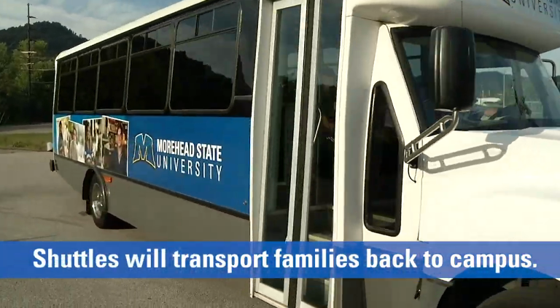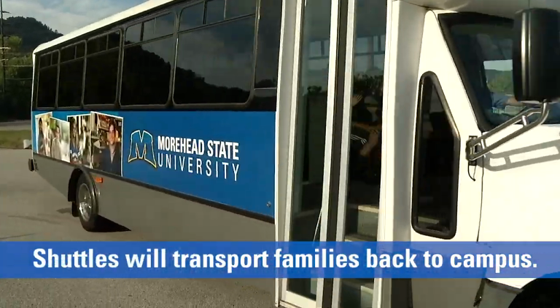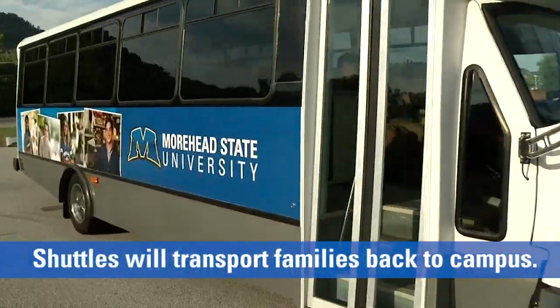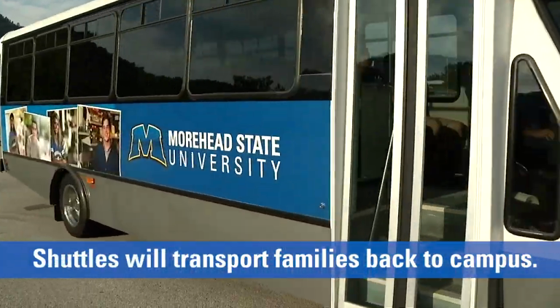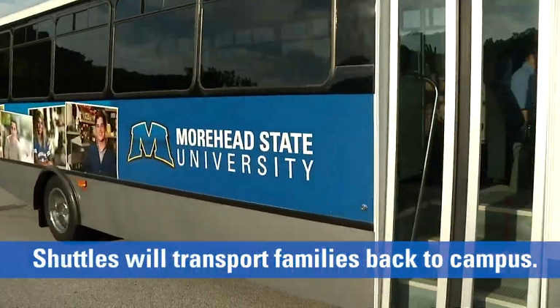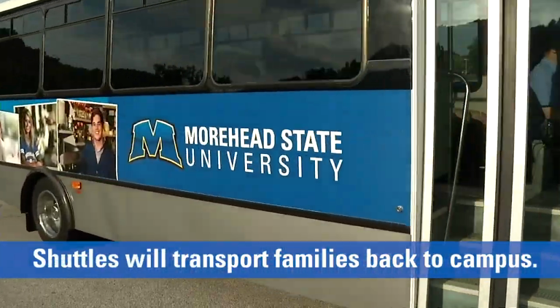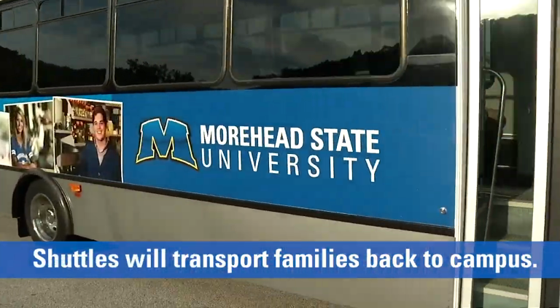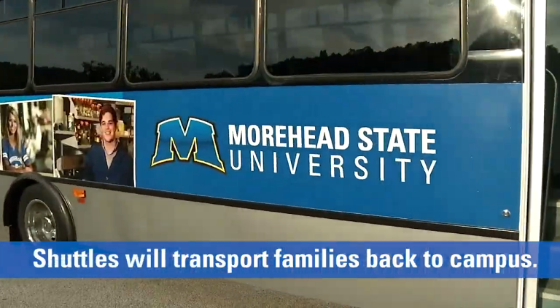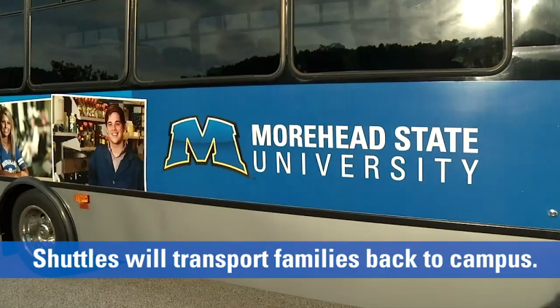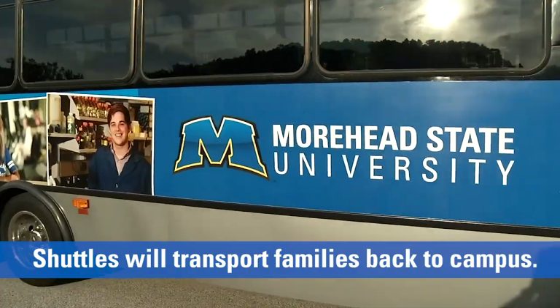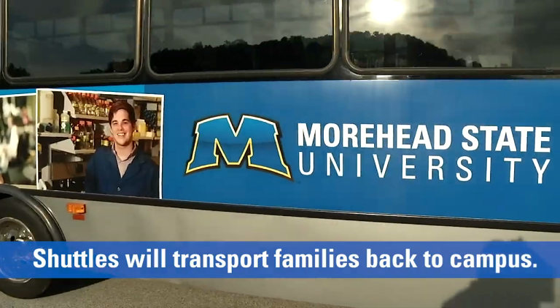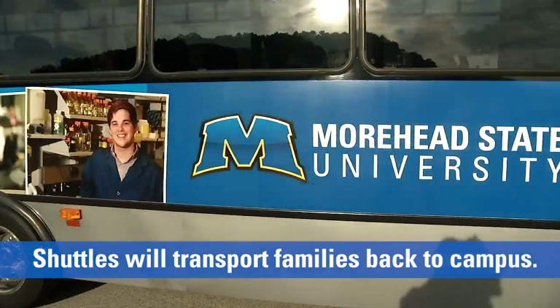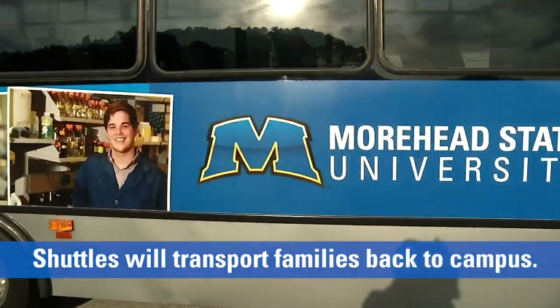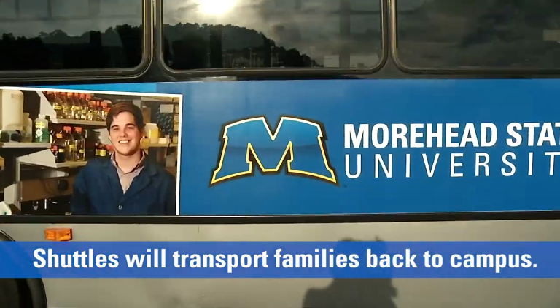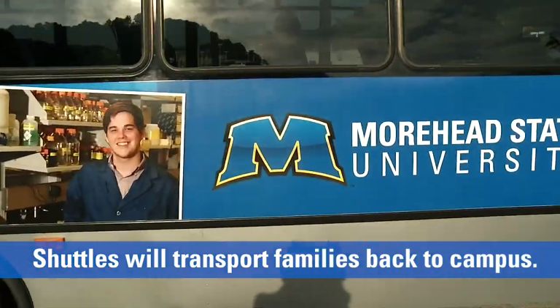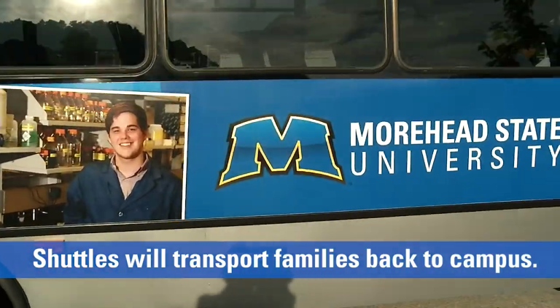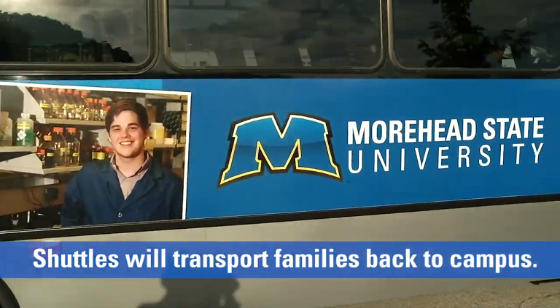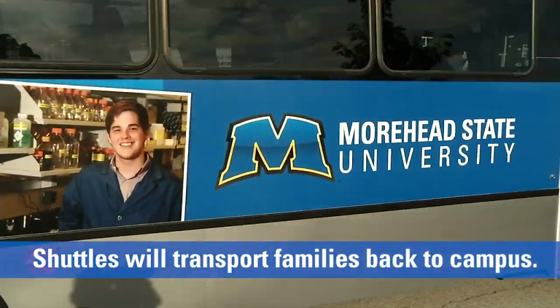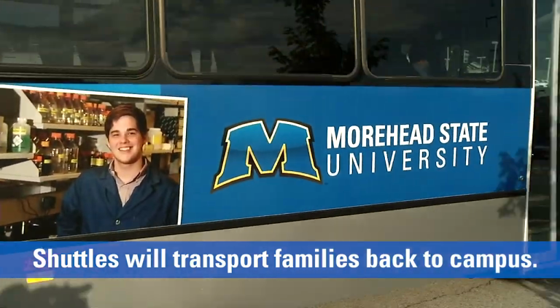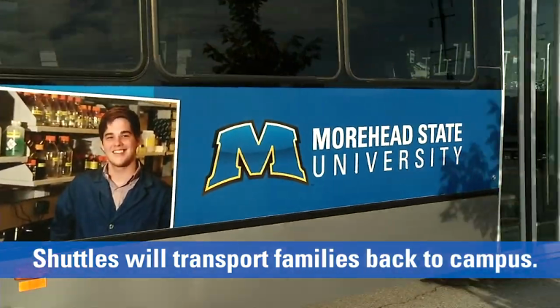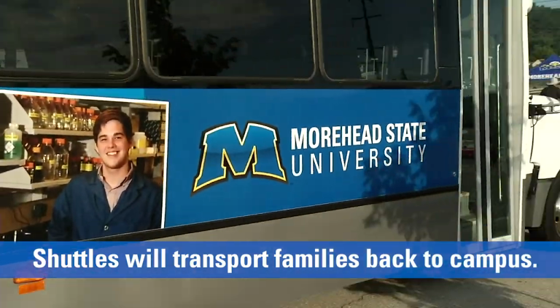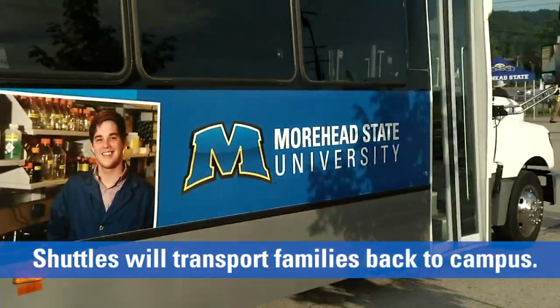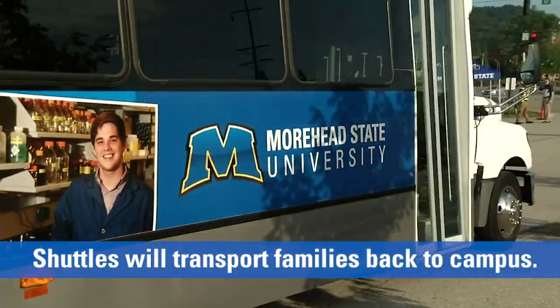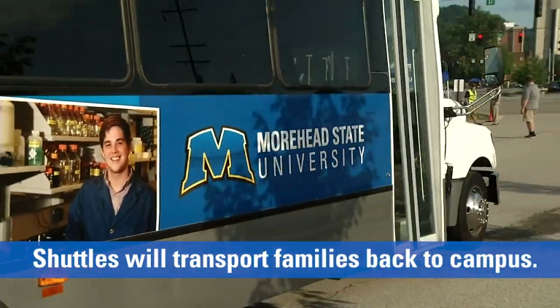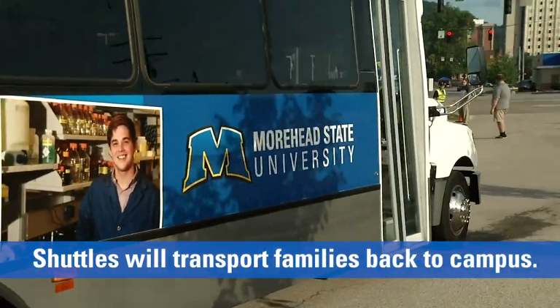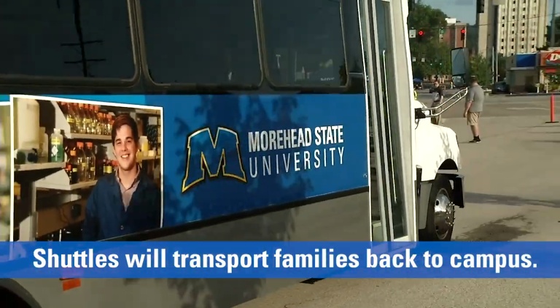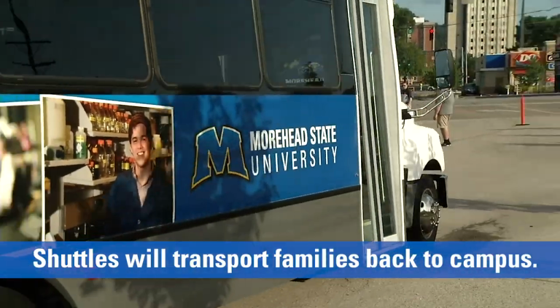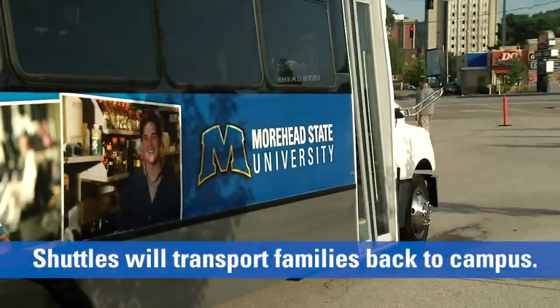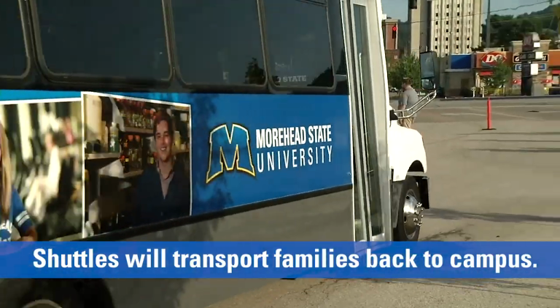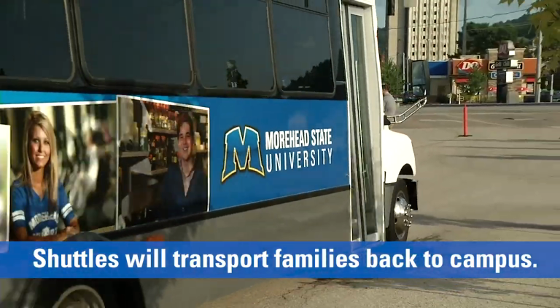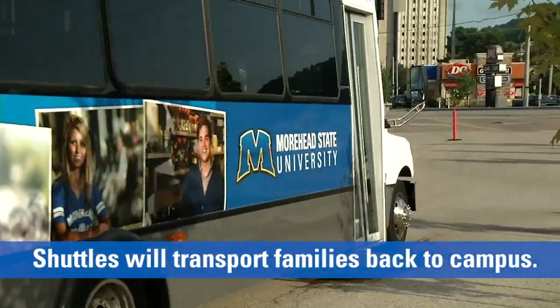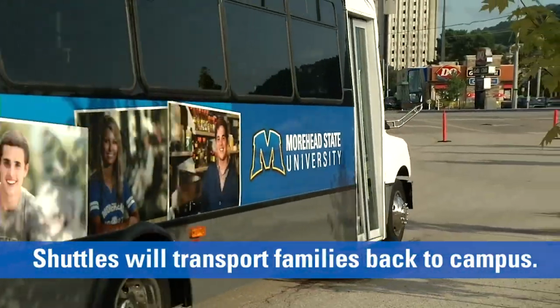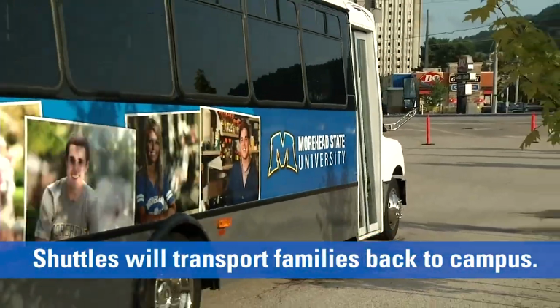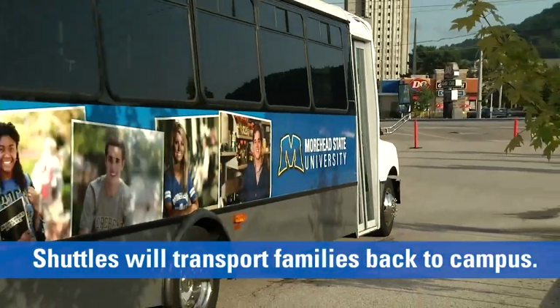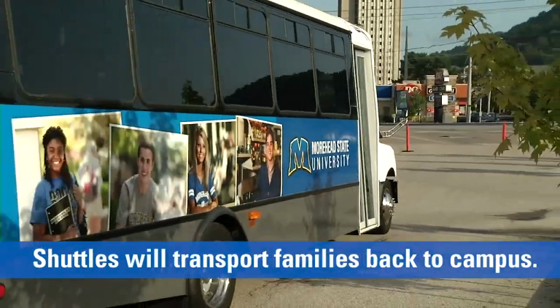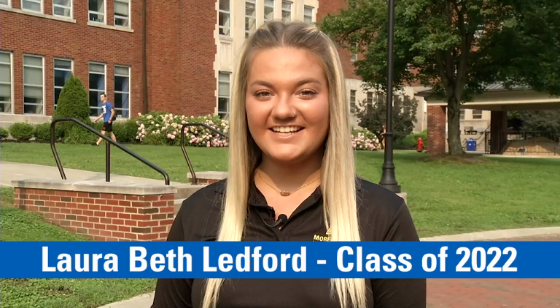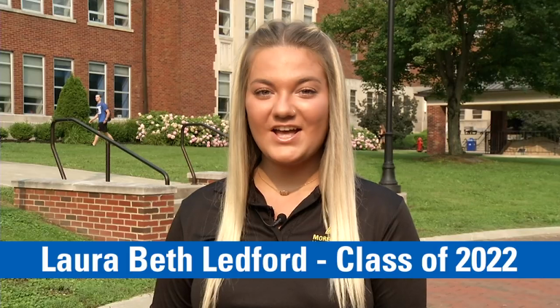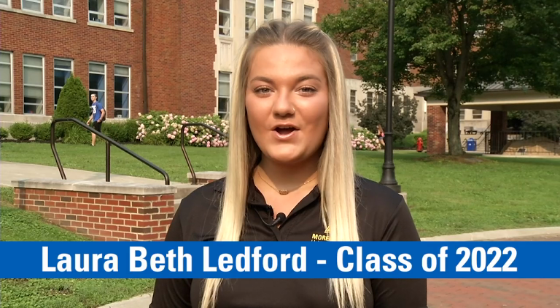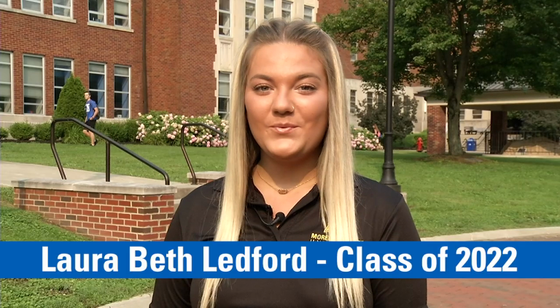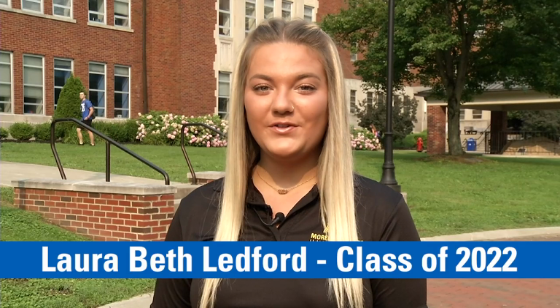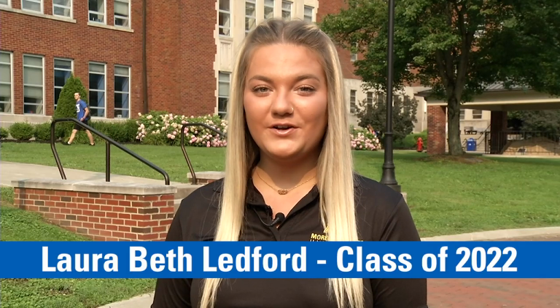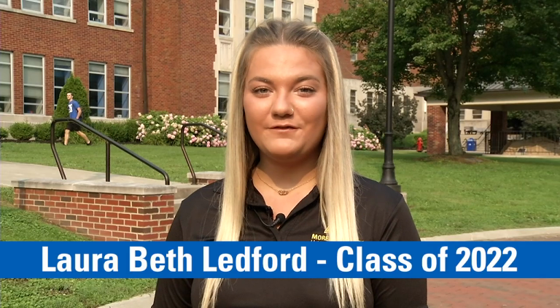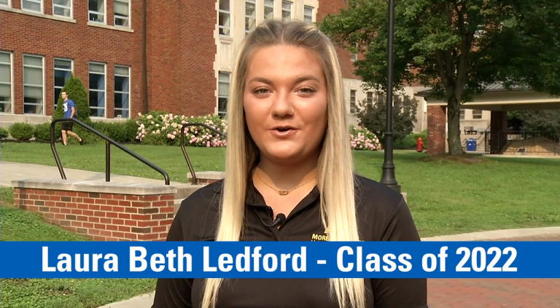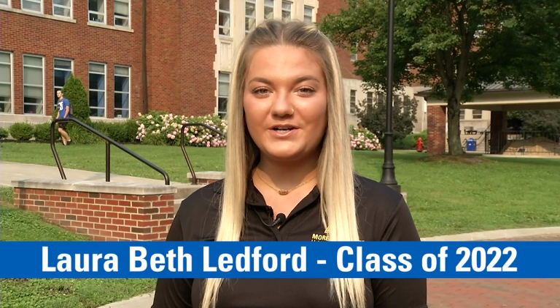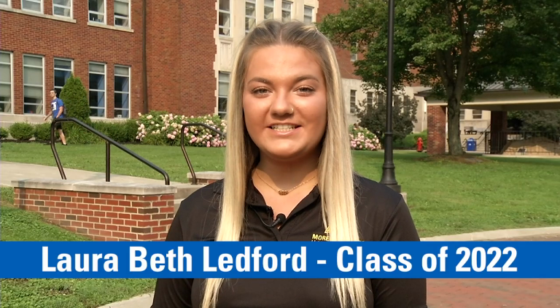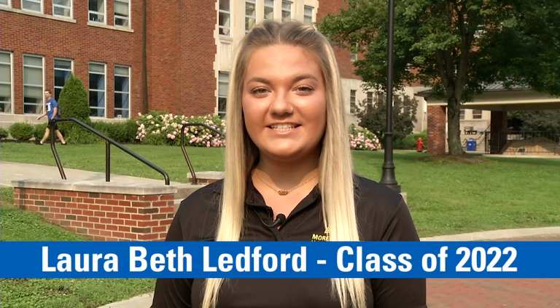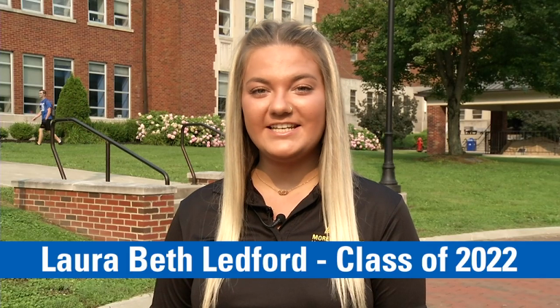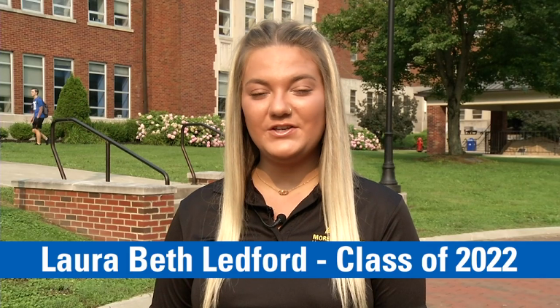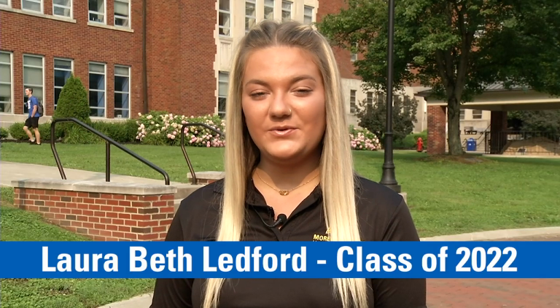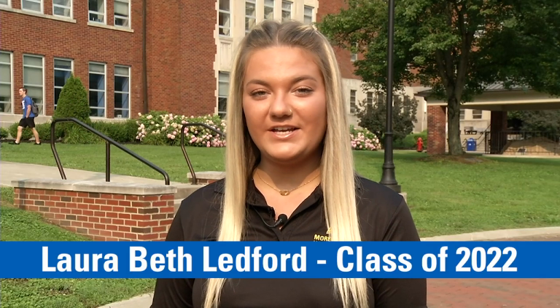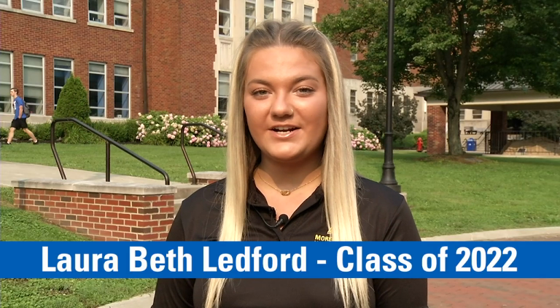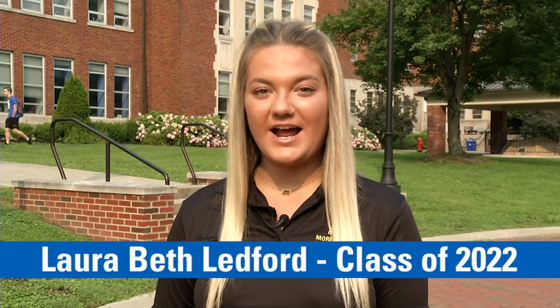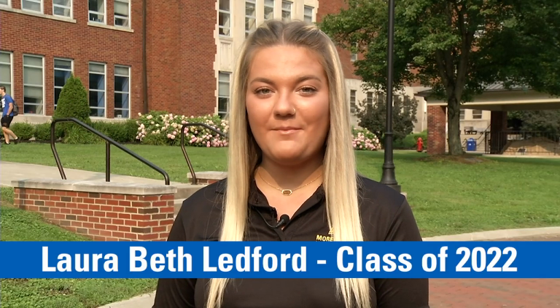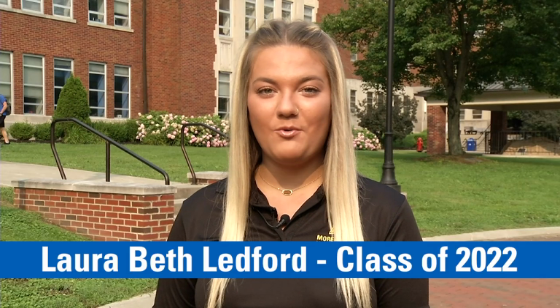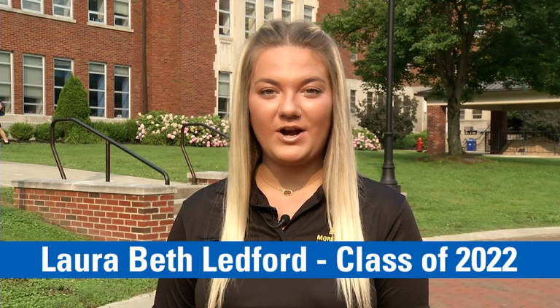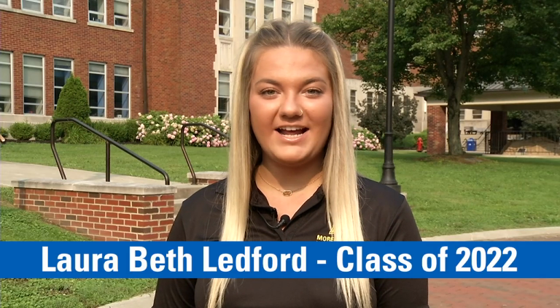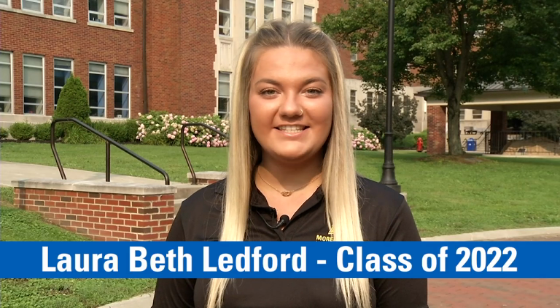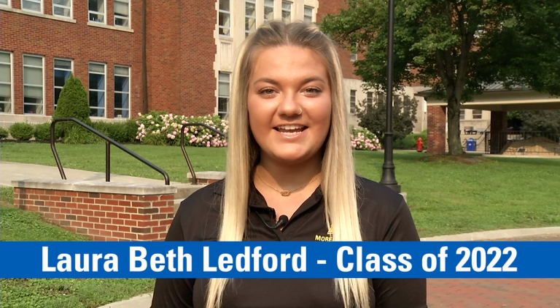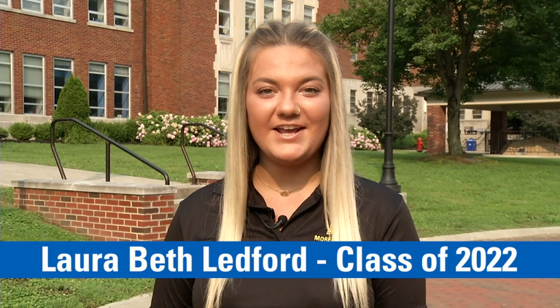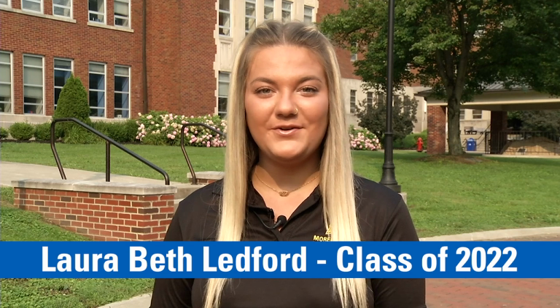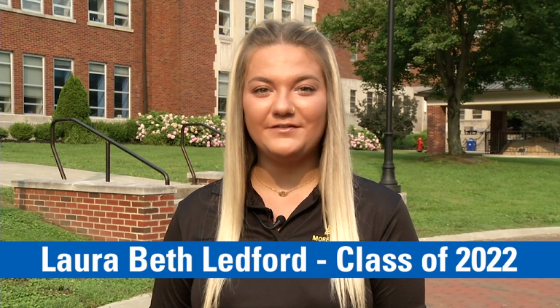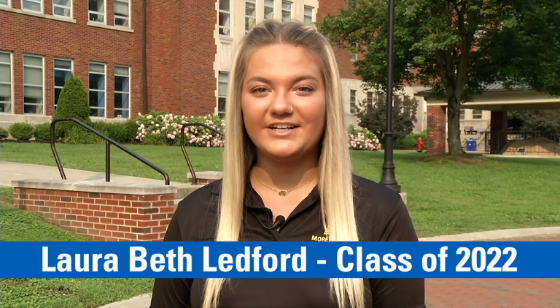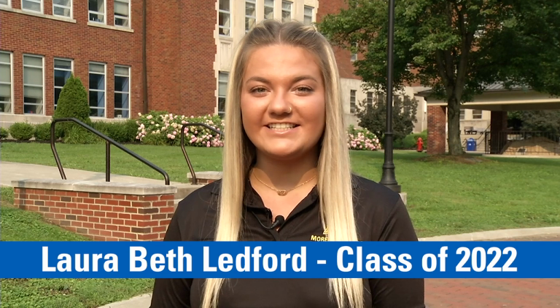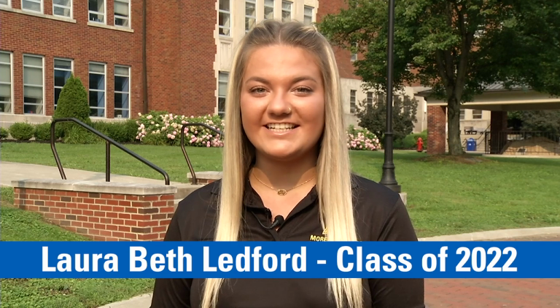MSU shuttles will be picking up families and returning to campus. We look forward to seeing you here at Moorhead State University.